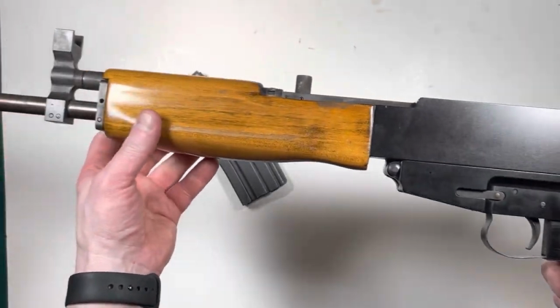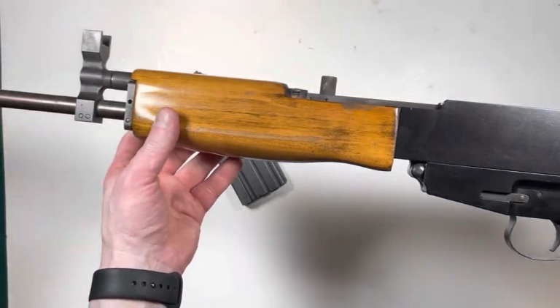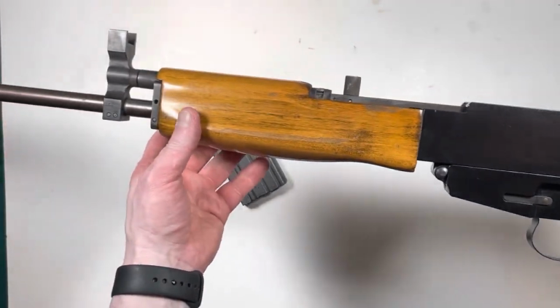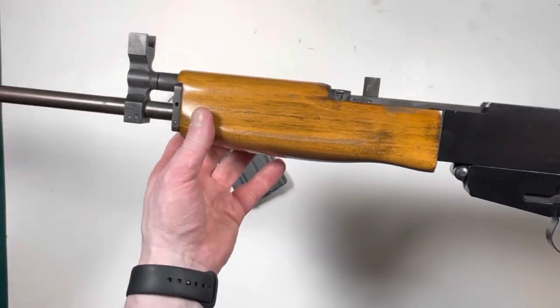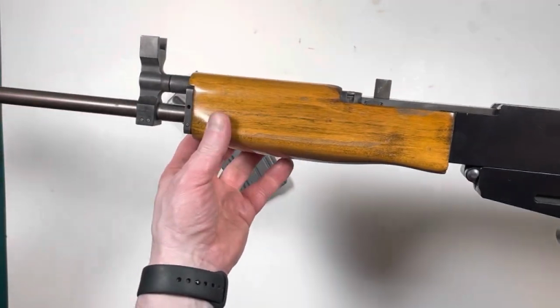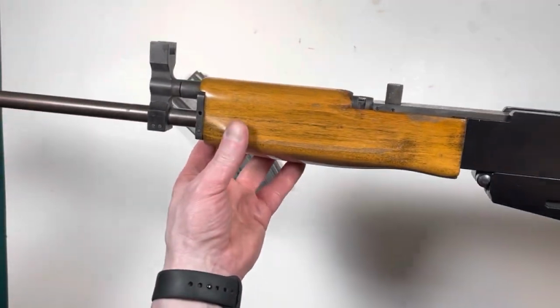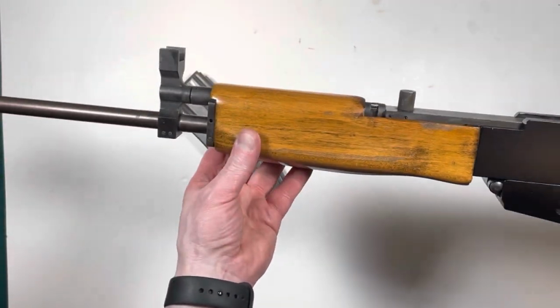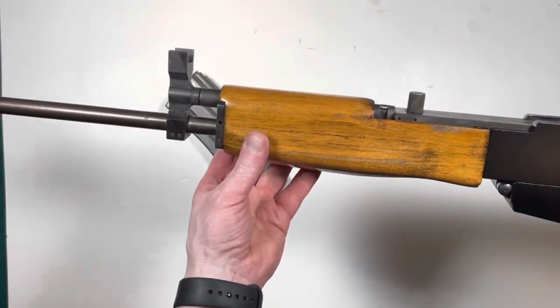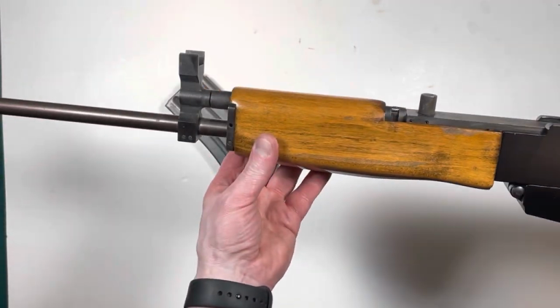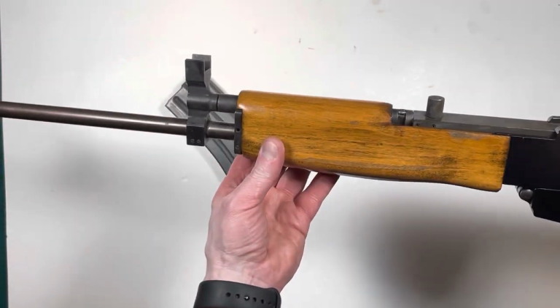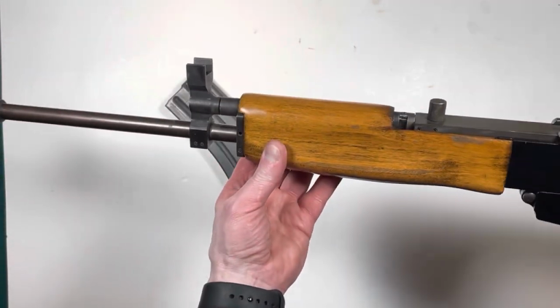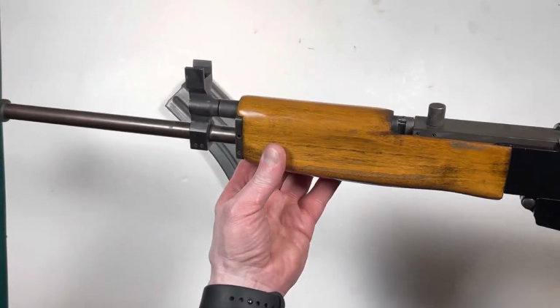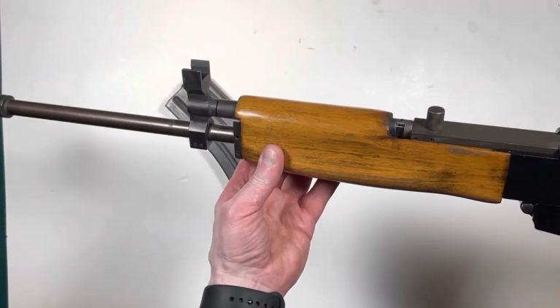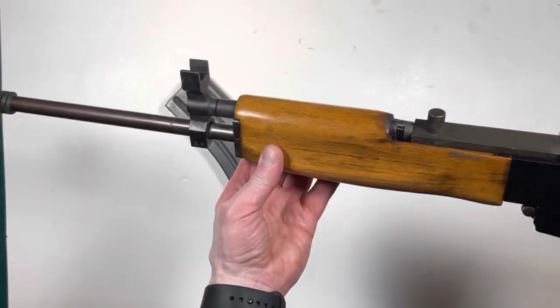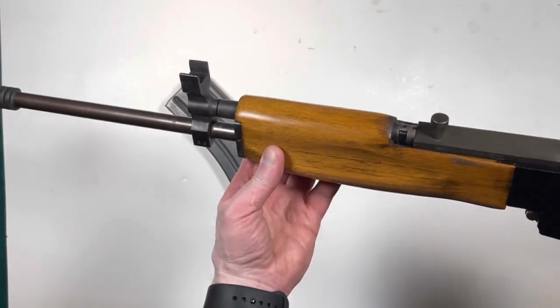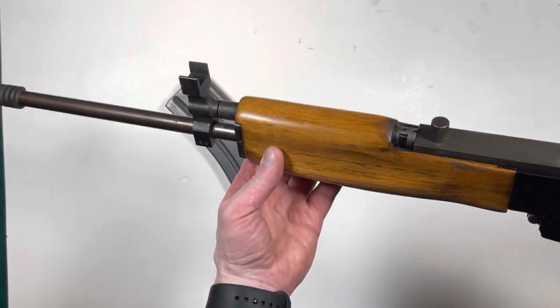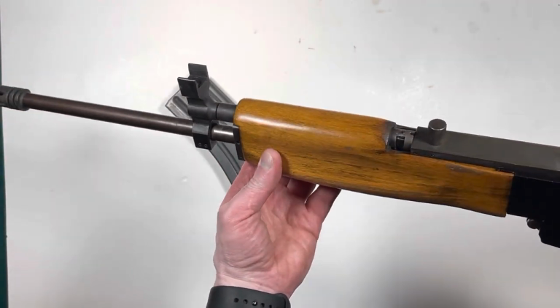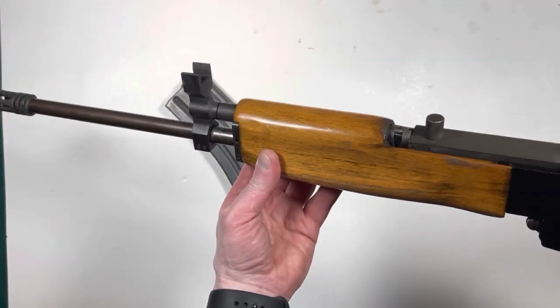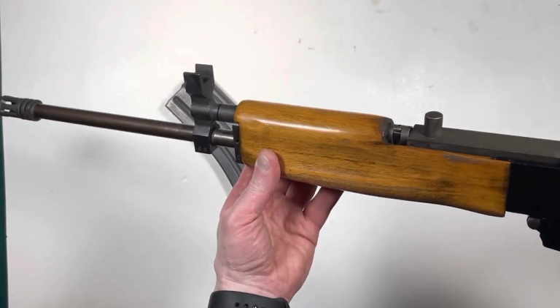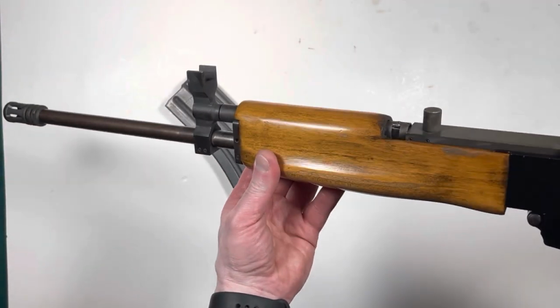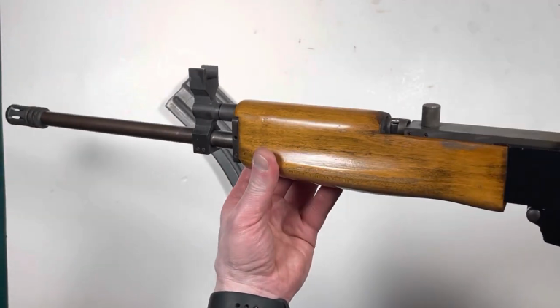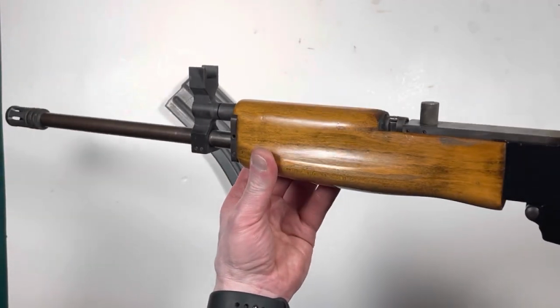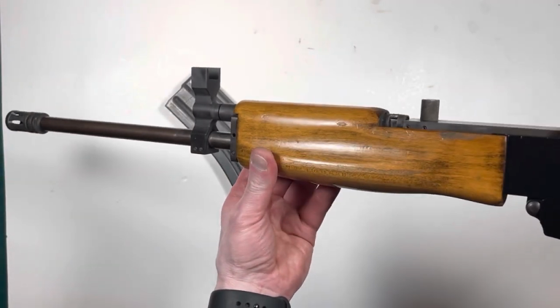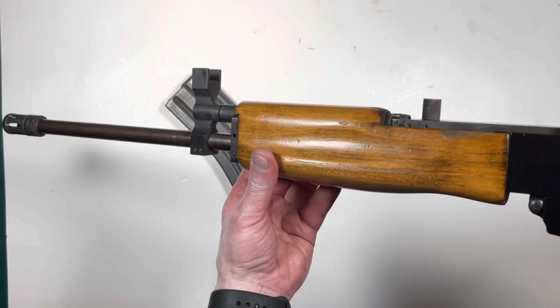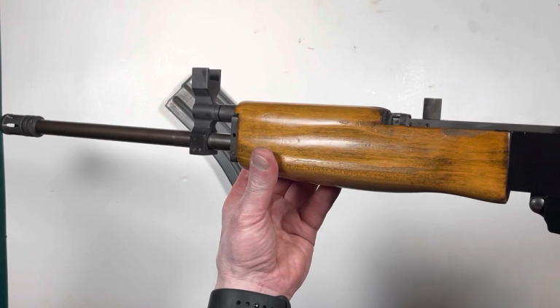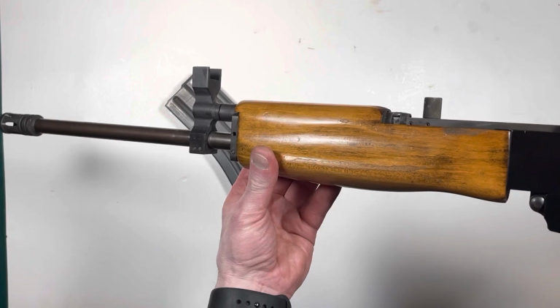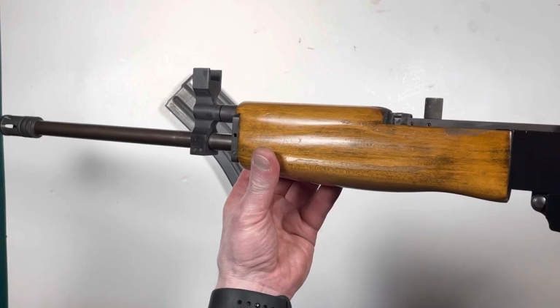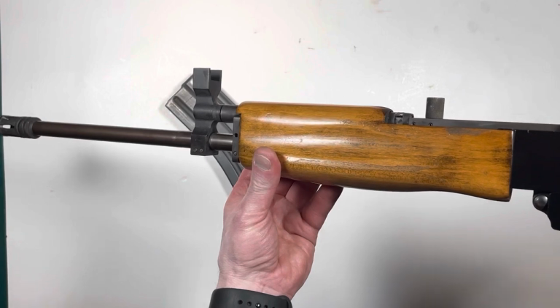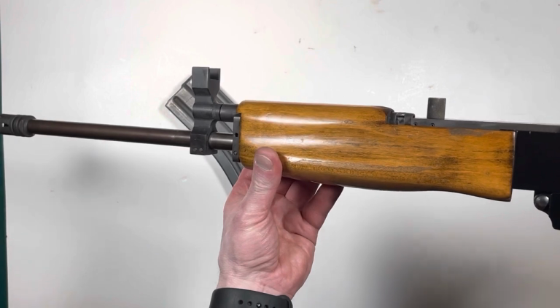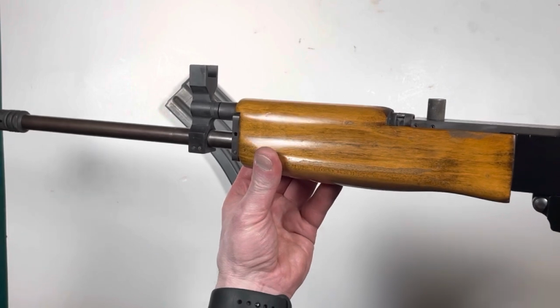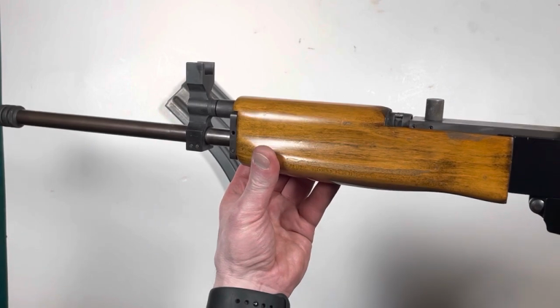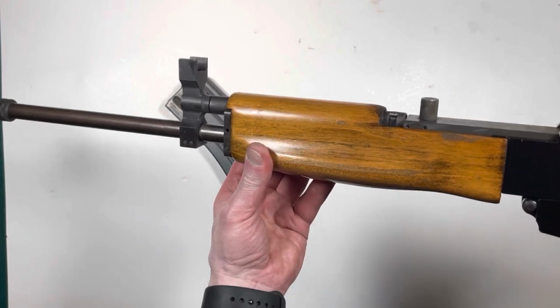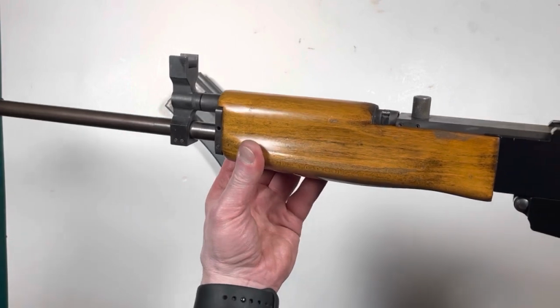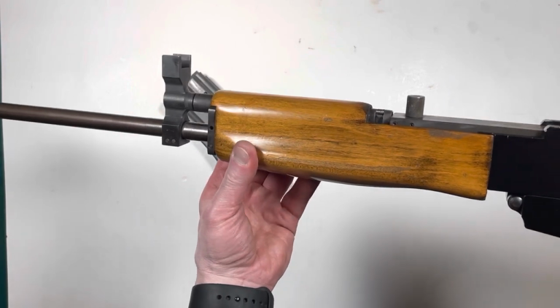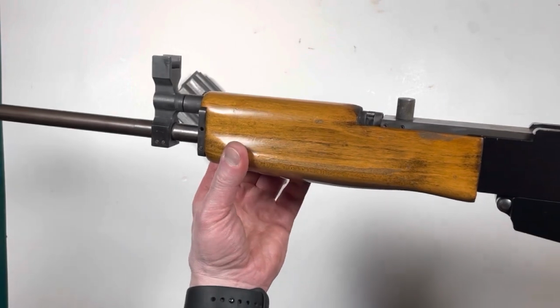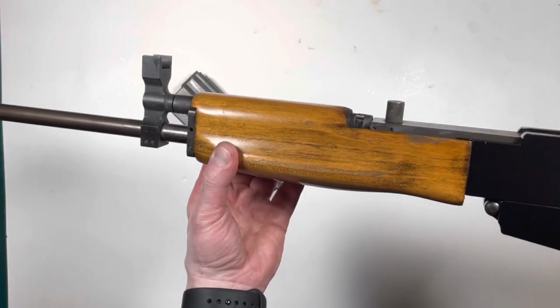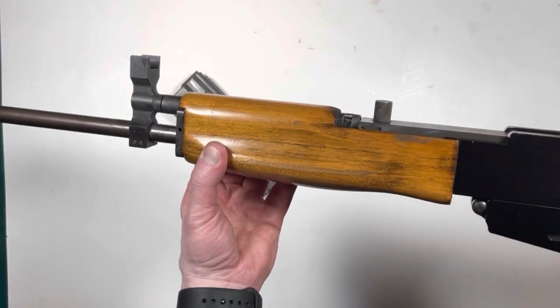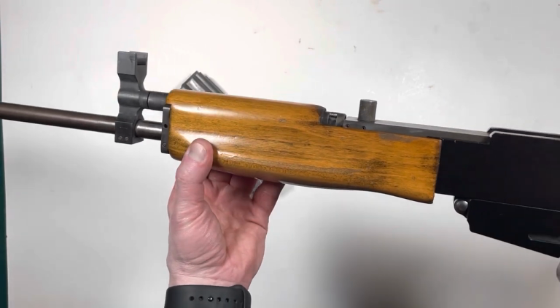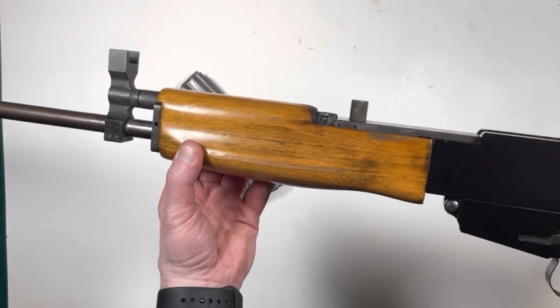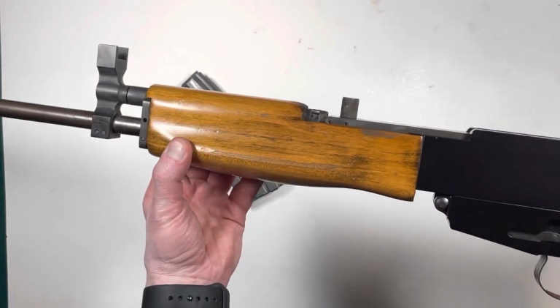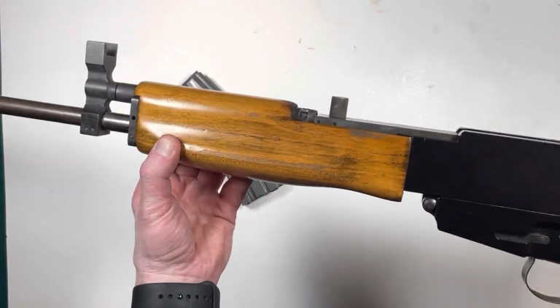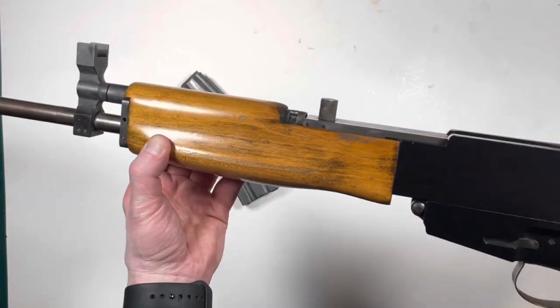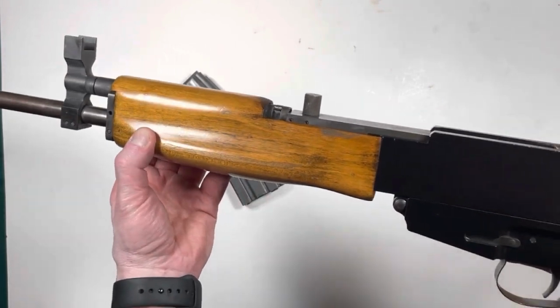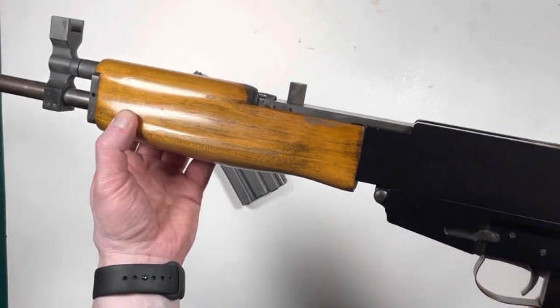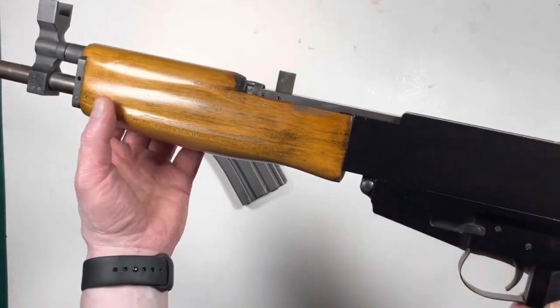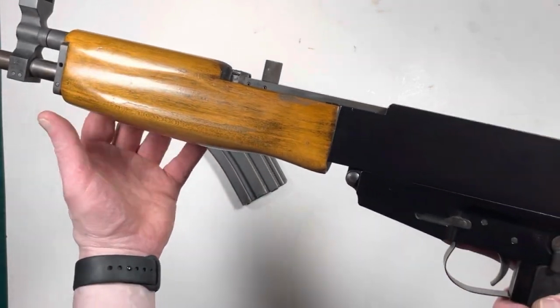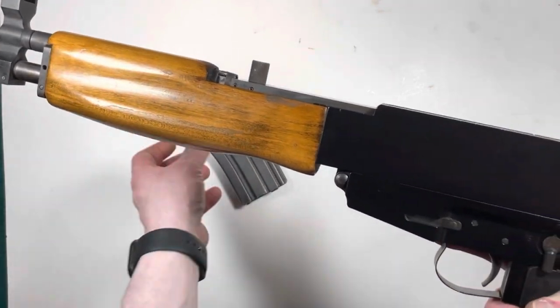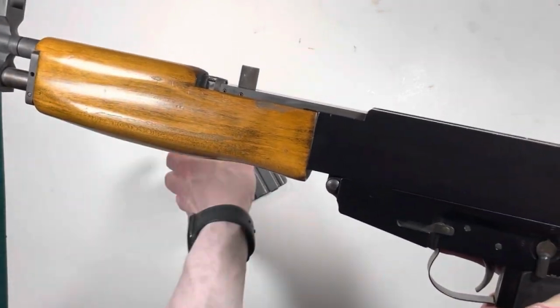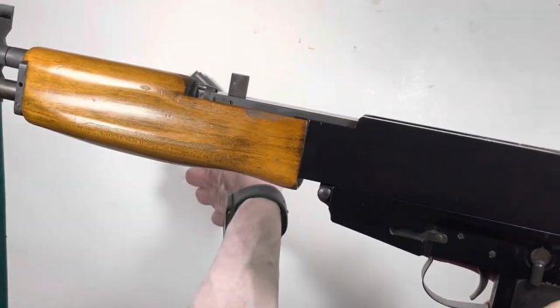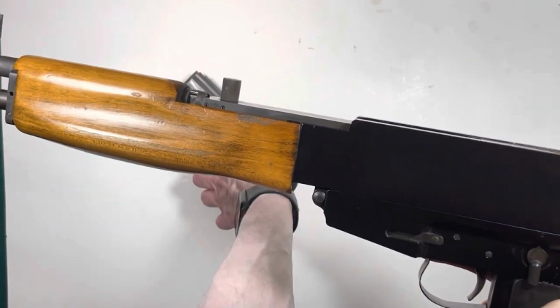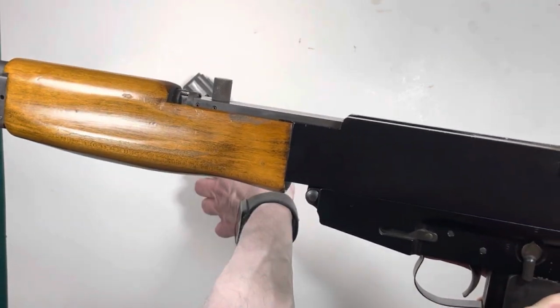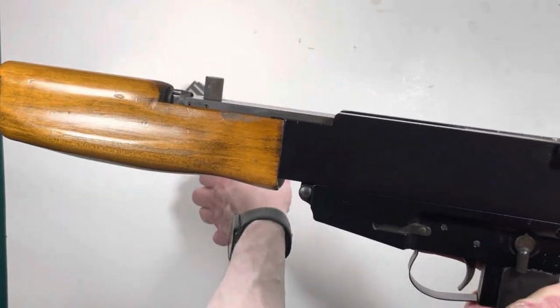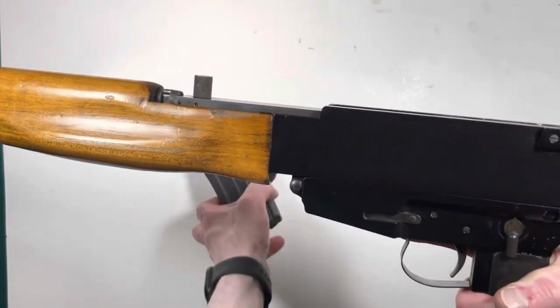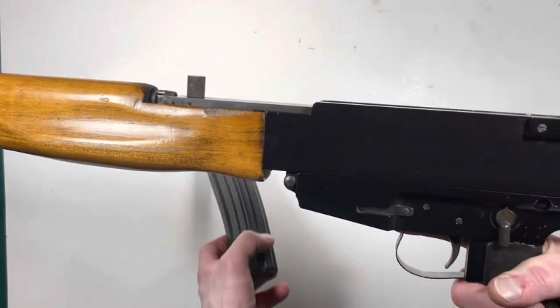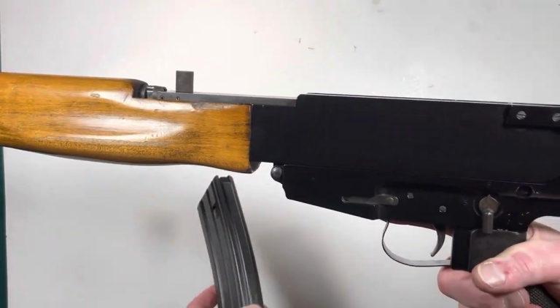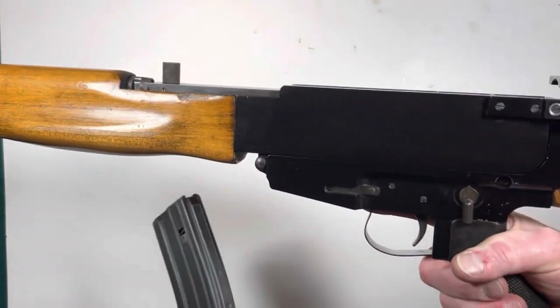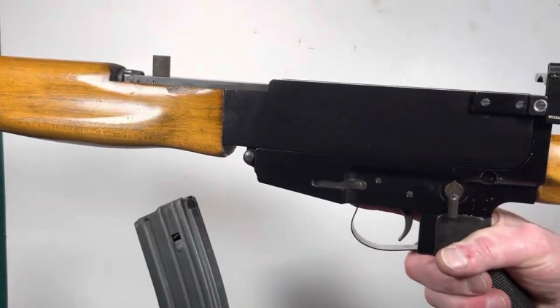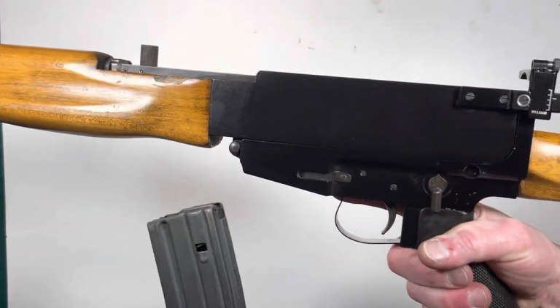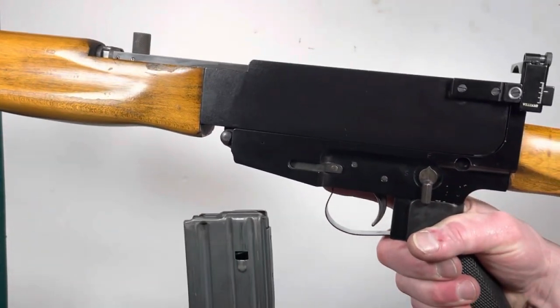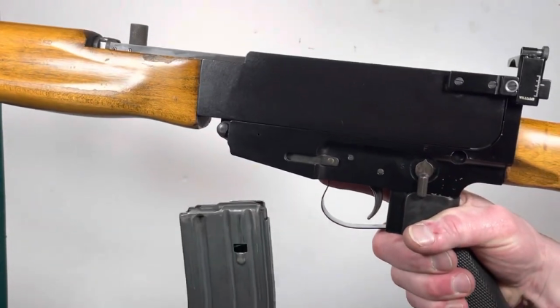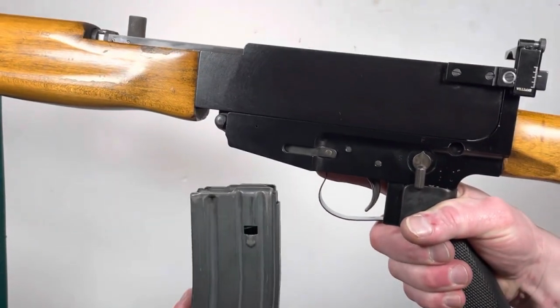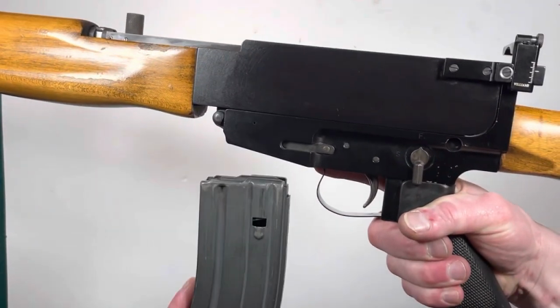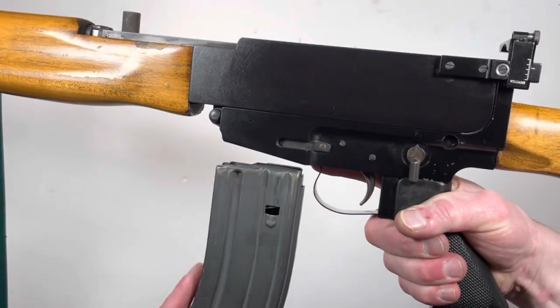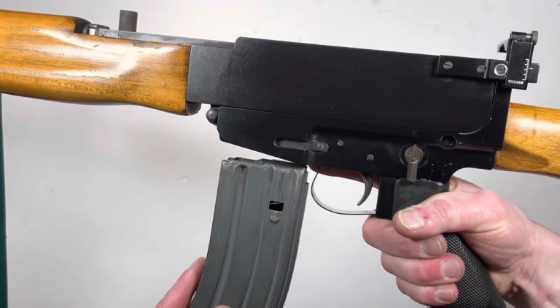This is a very interesting gun. I've never seen this model before. If you know more about the history of this gun, please put it in the comments below.